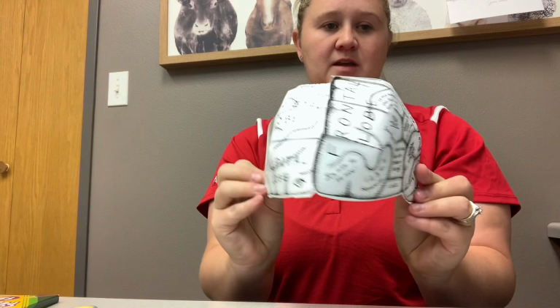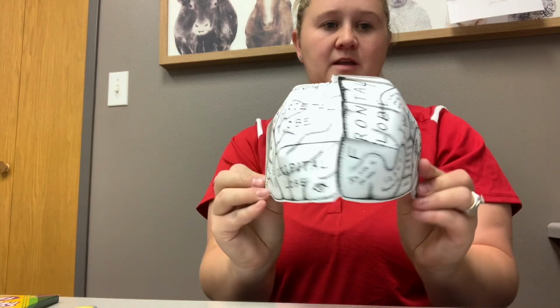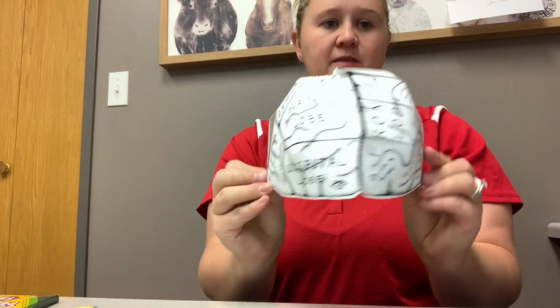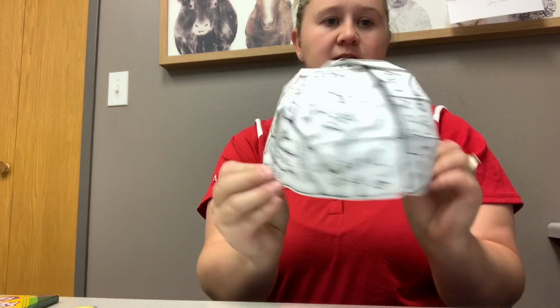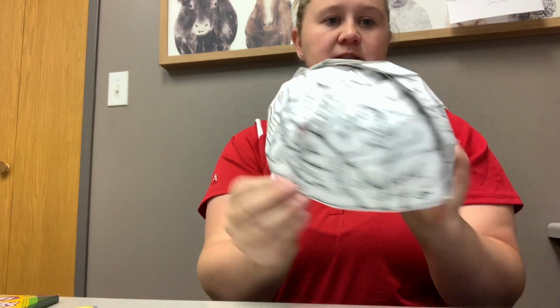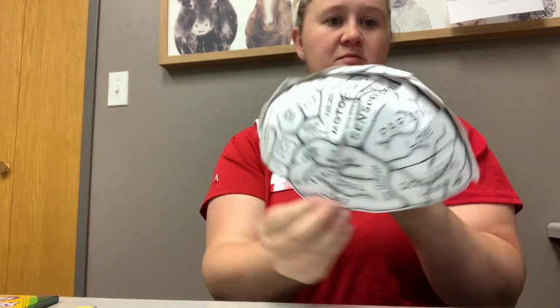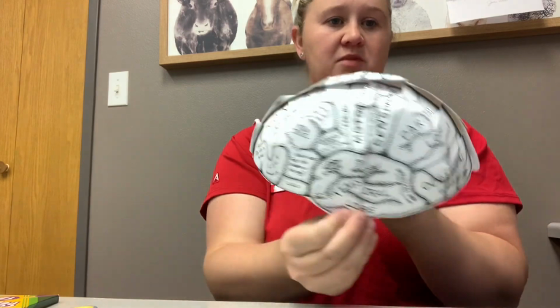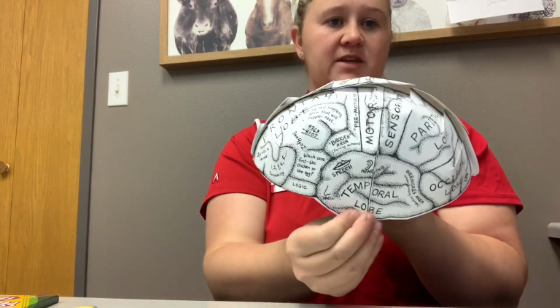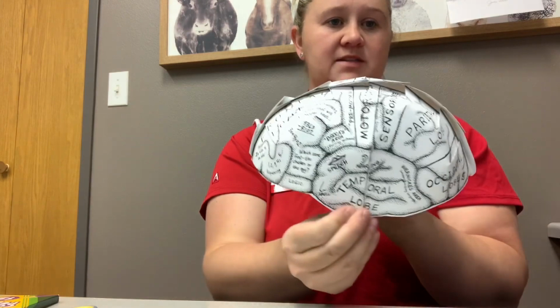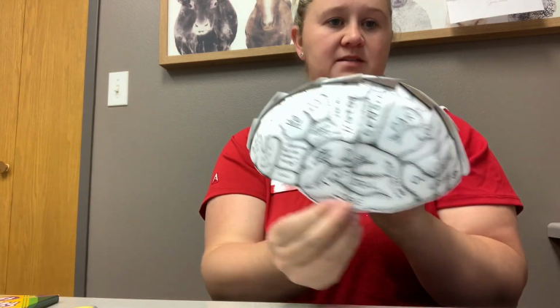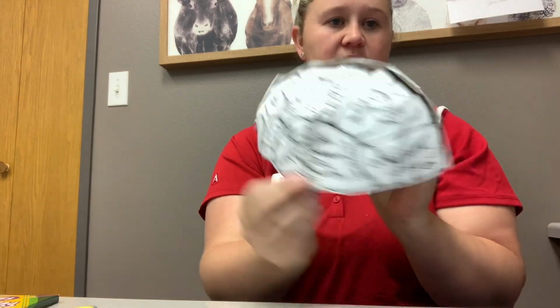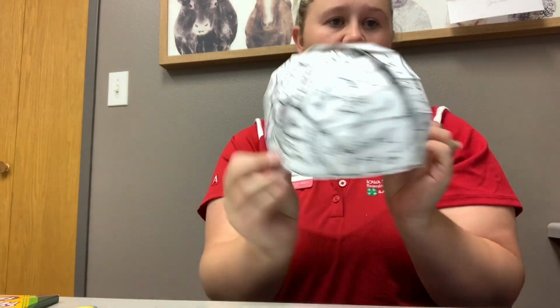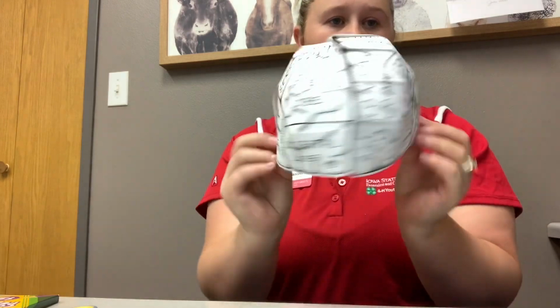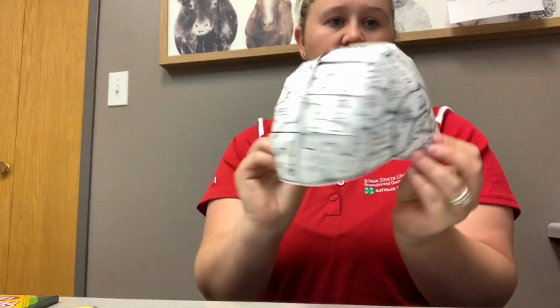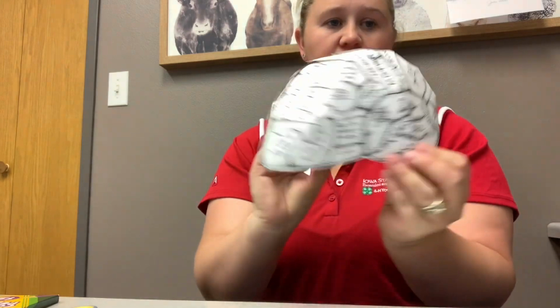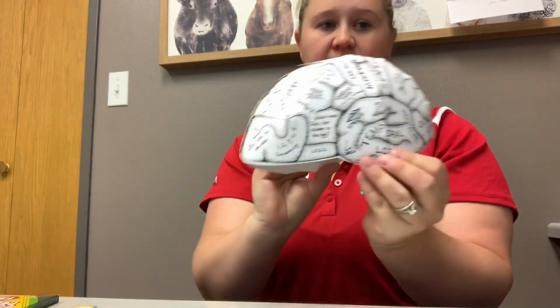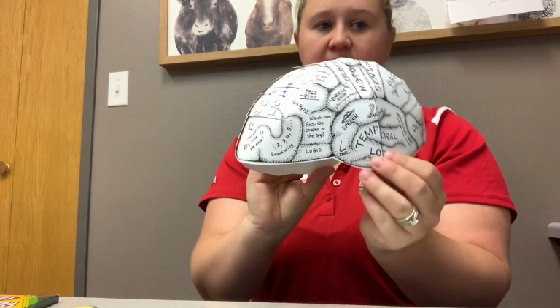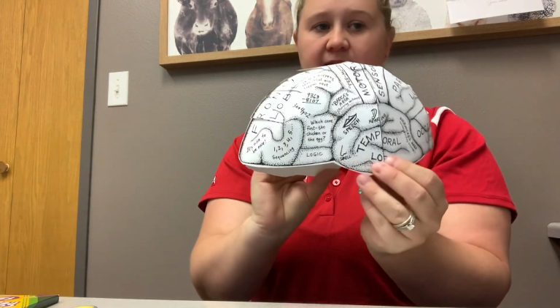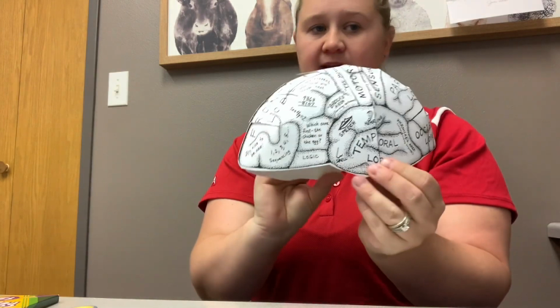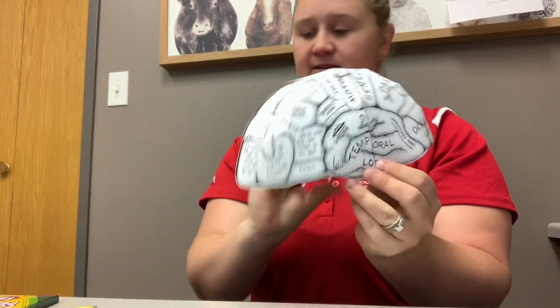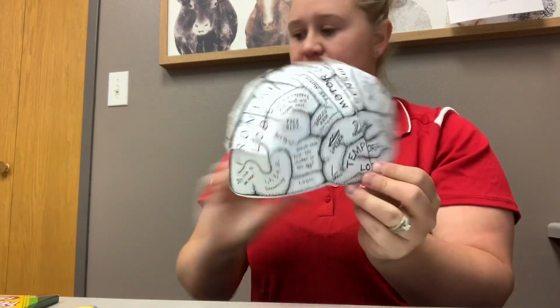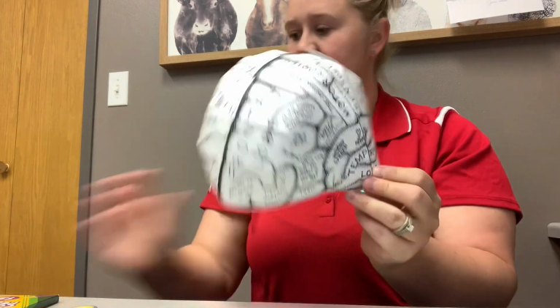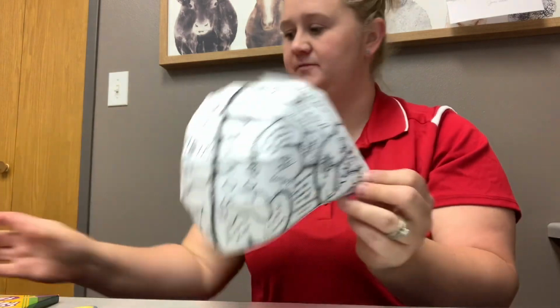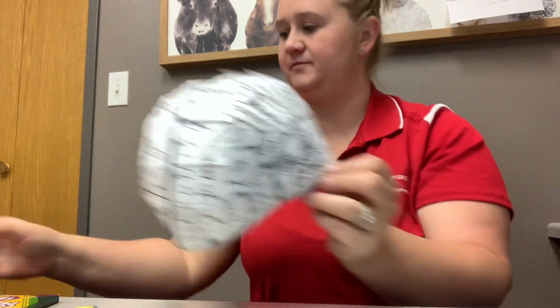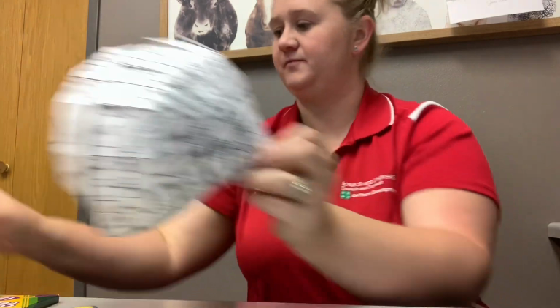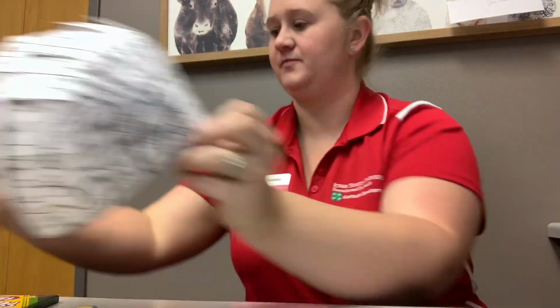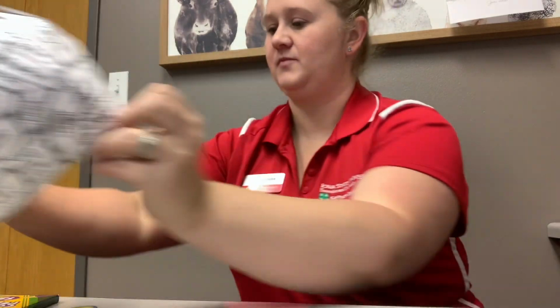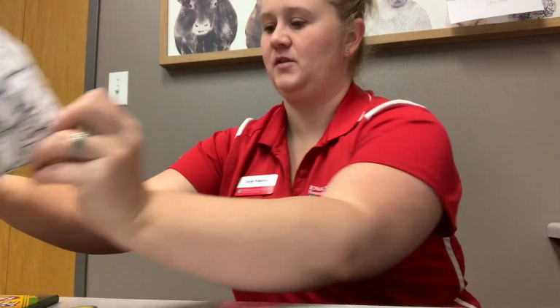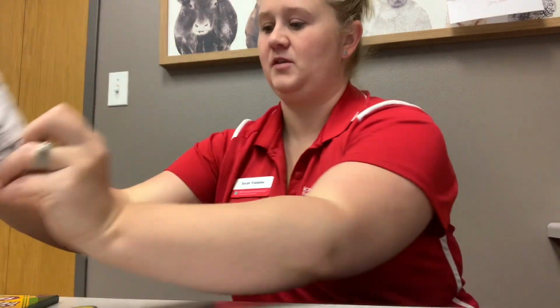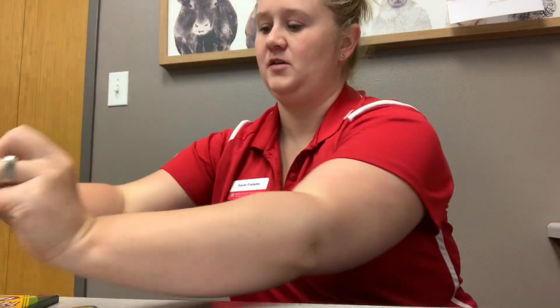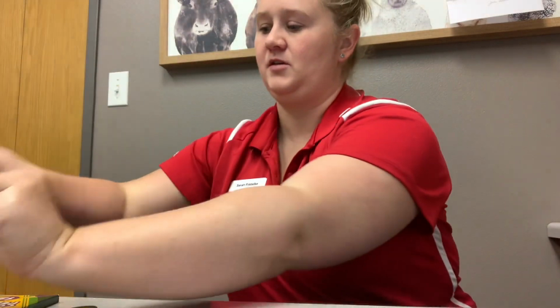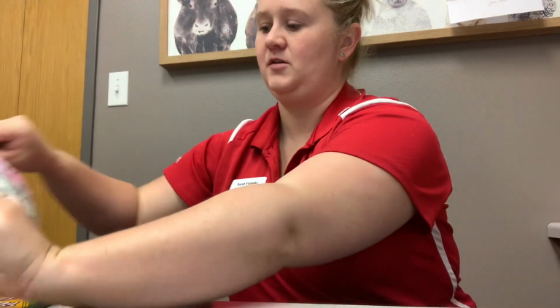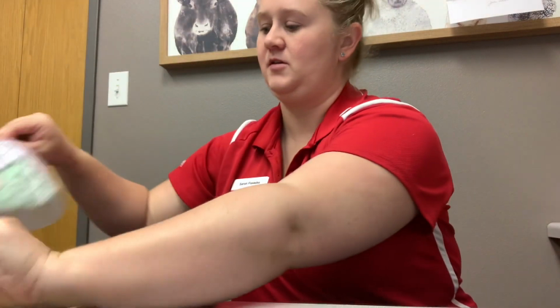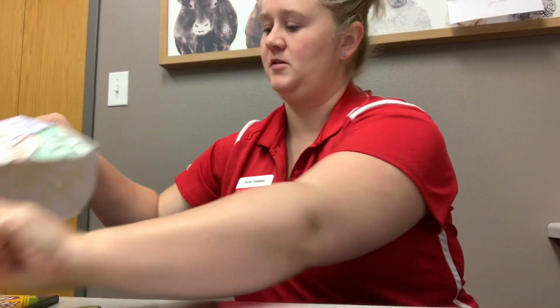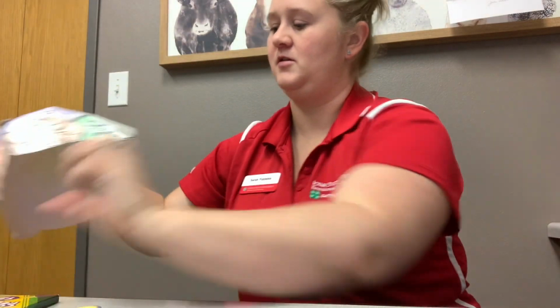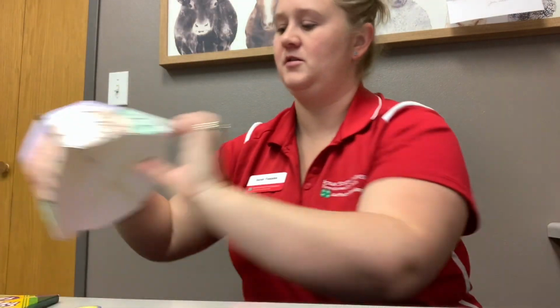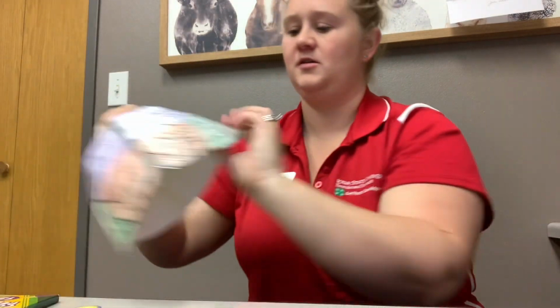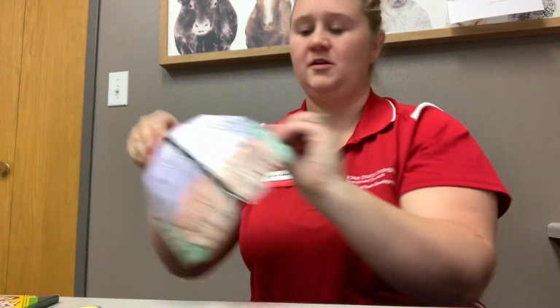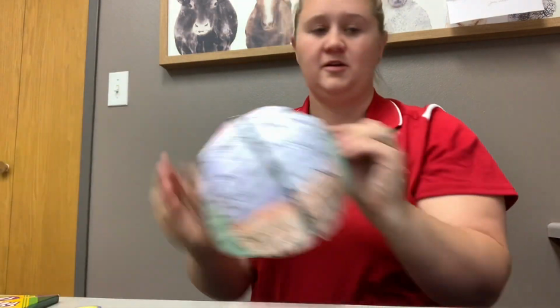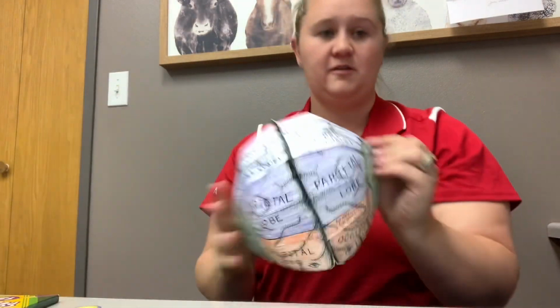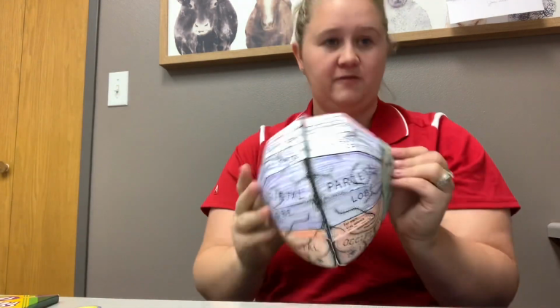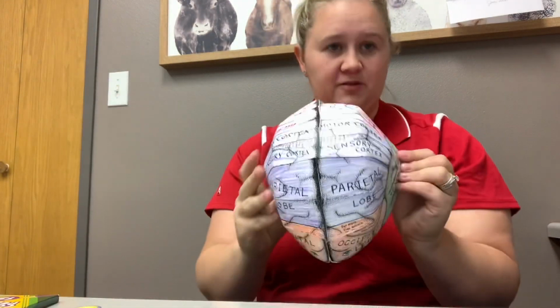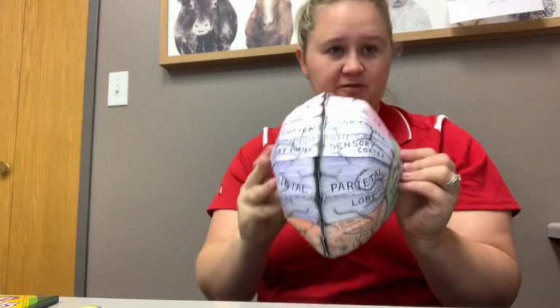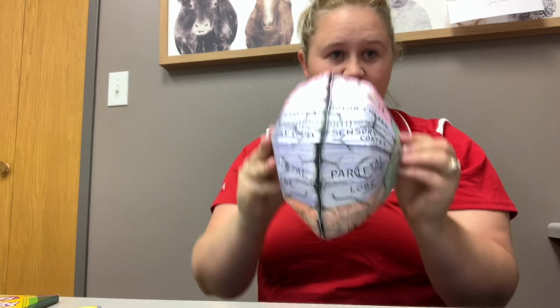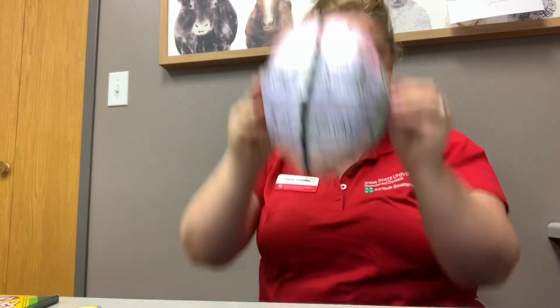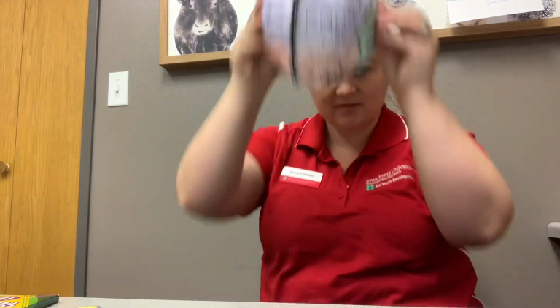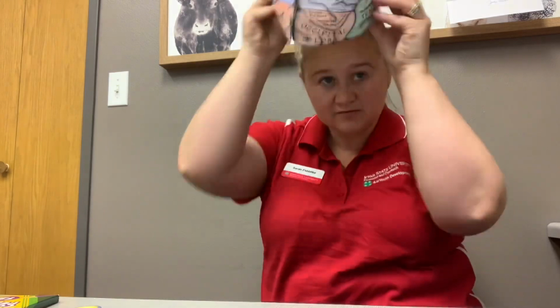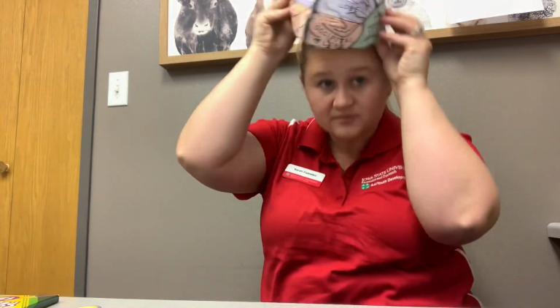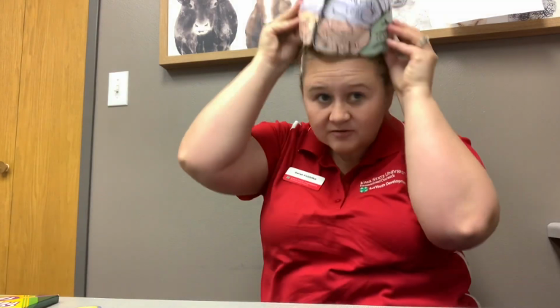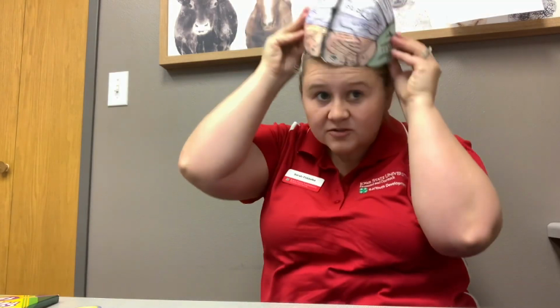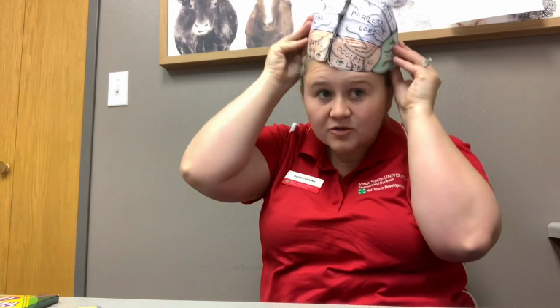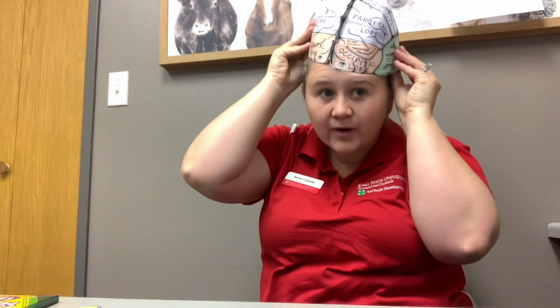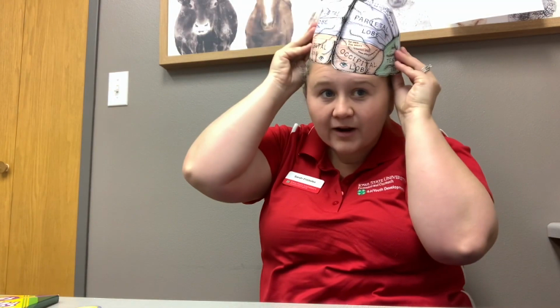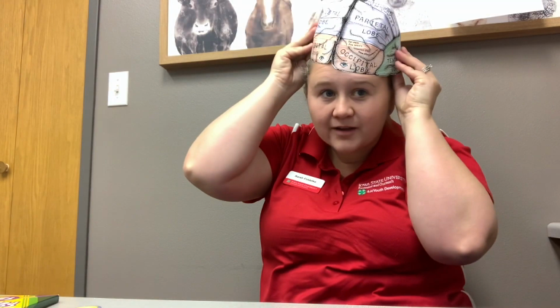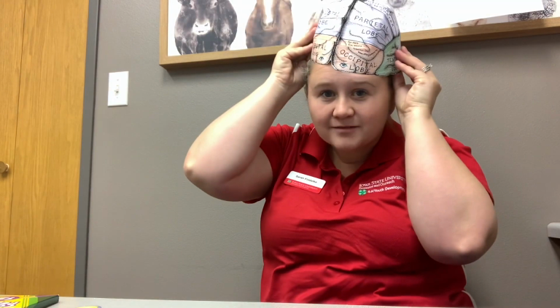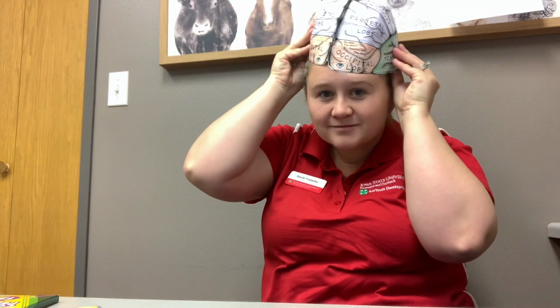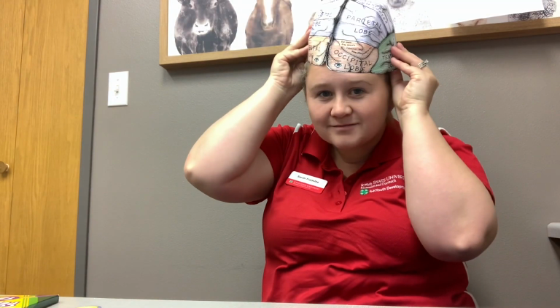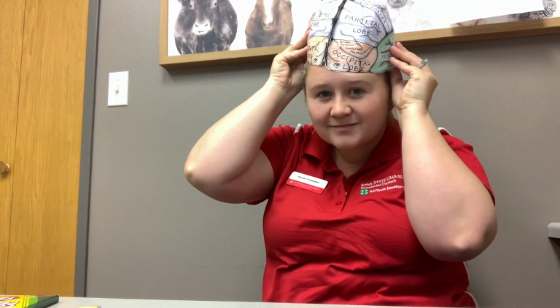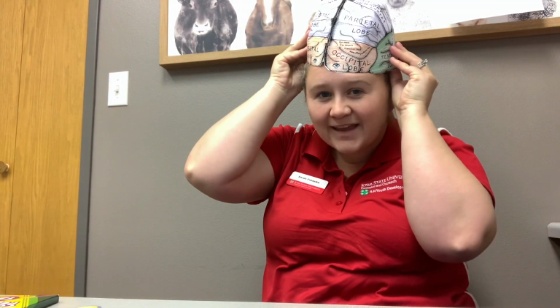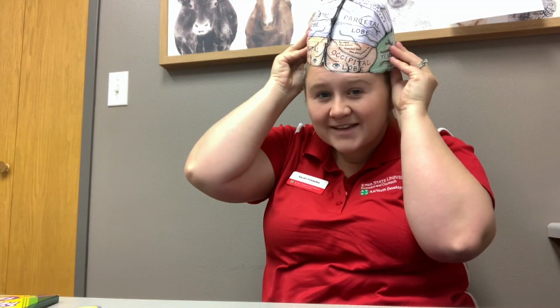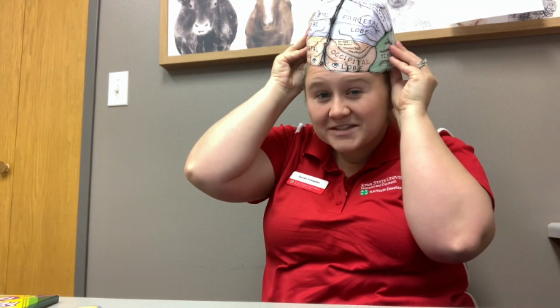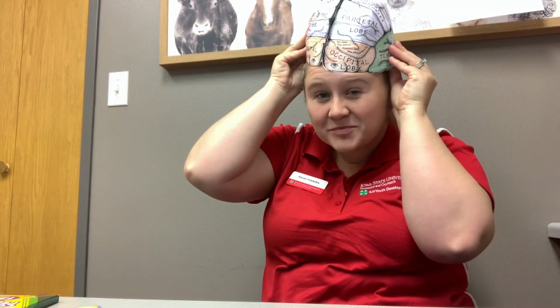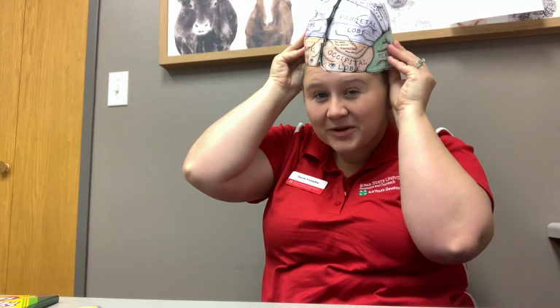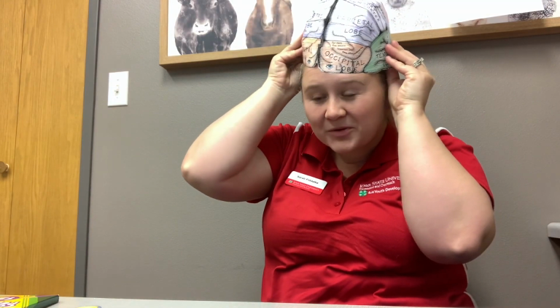This completes your brain half. Feel free to wear it — it's pretty cool.